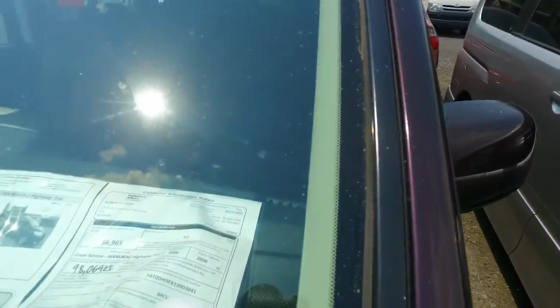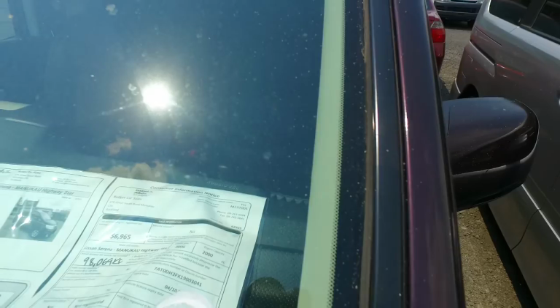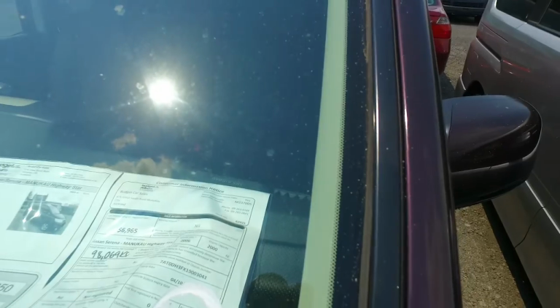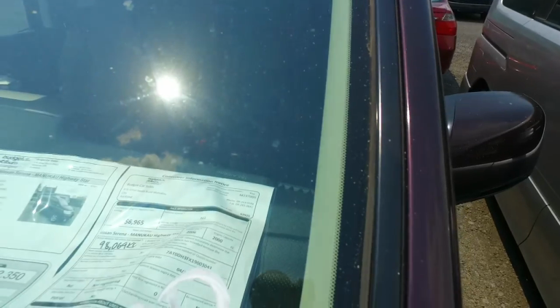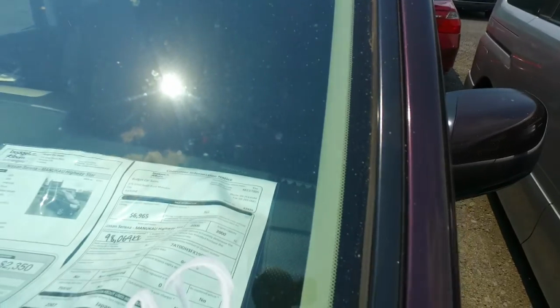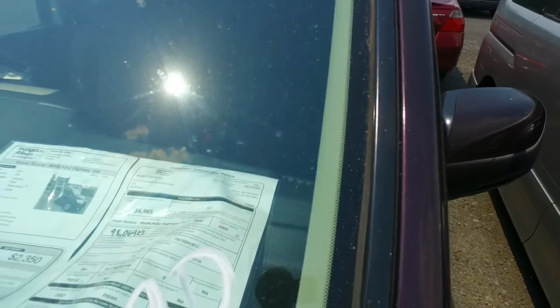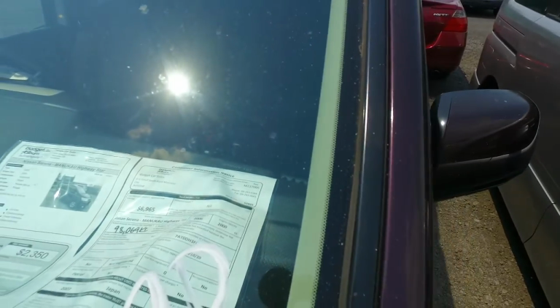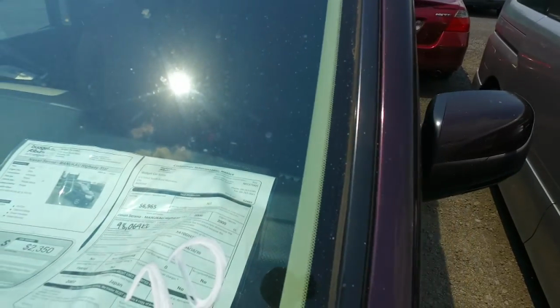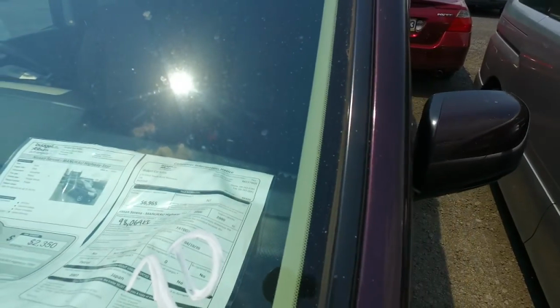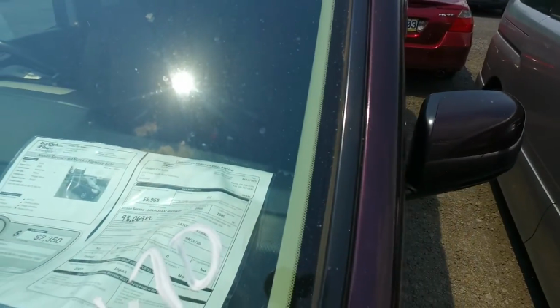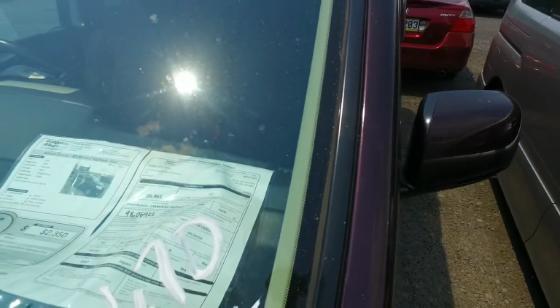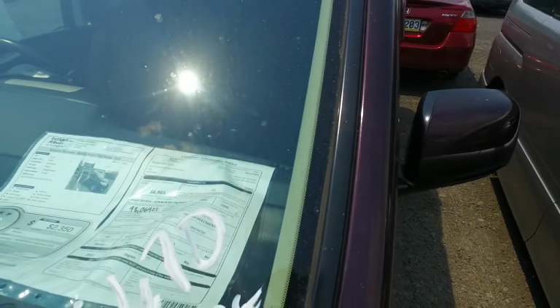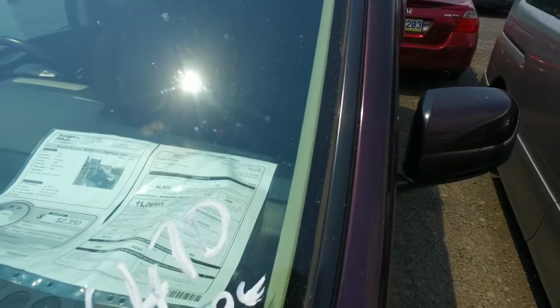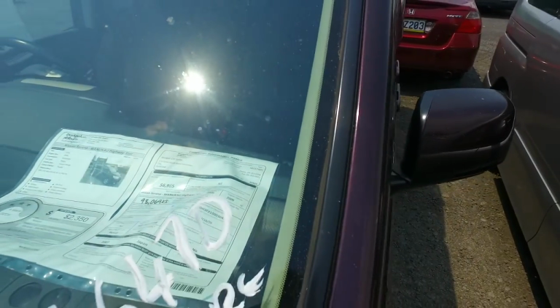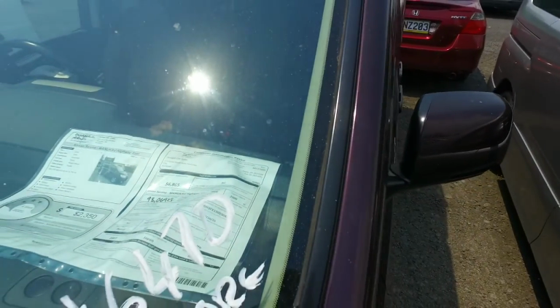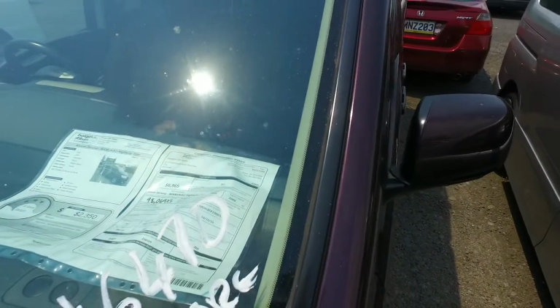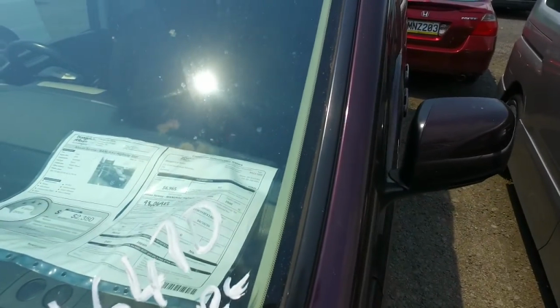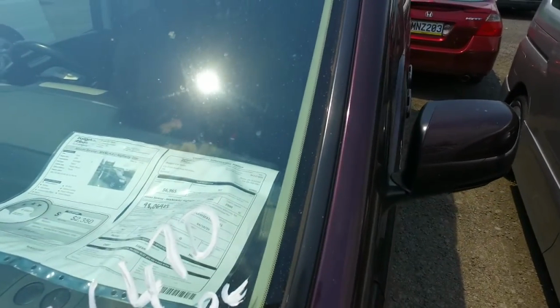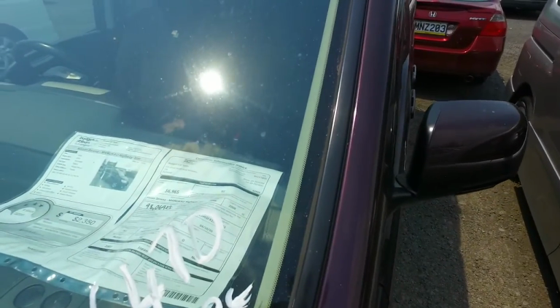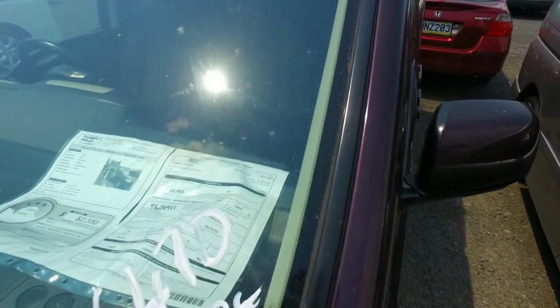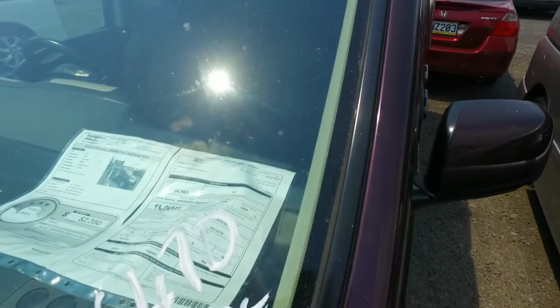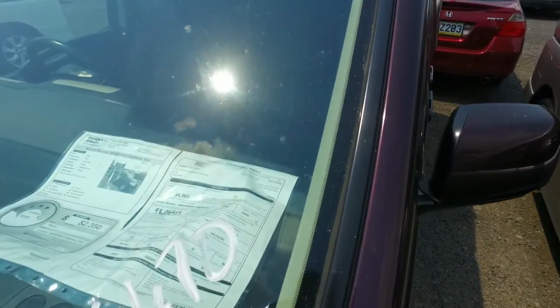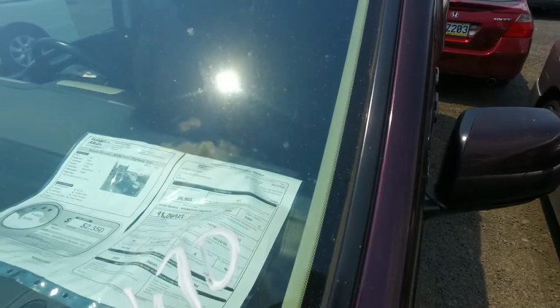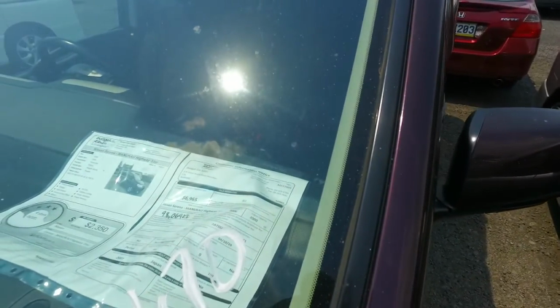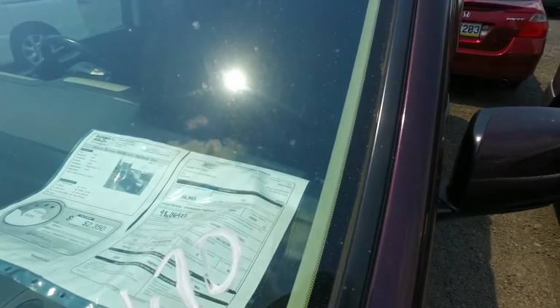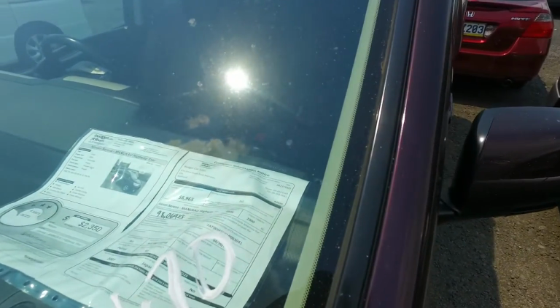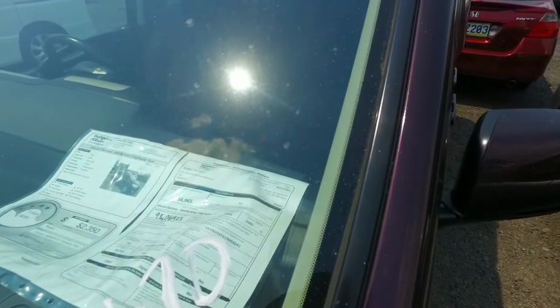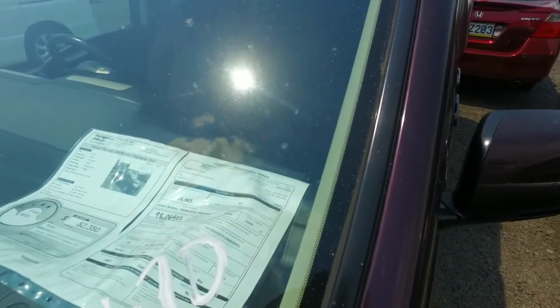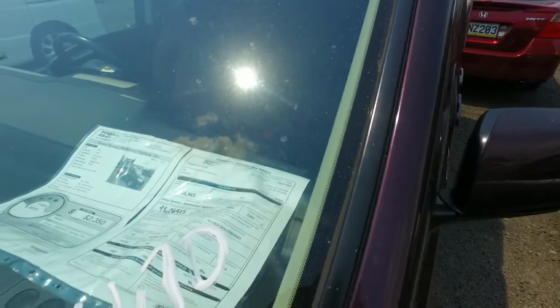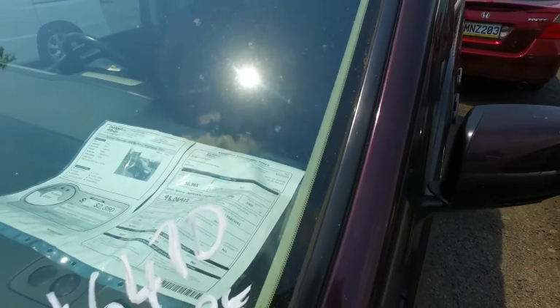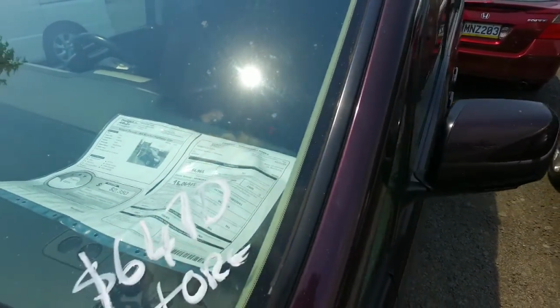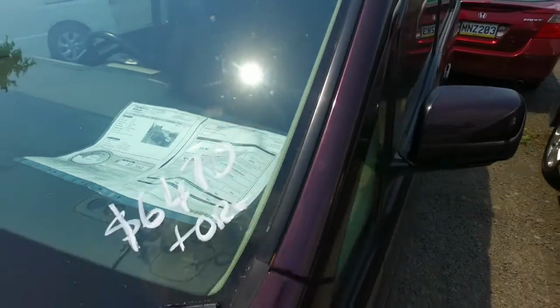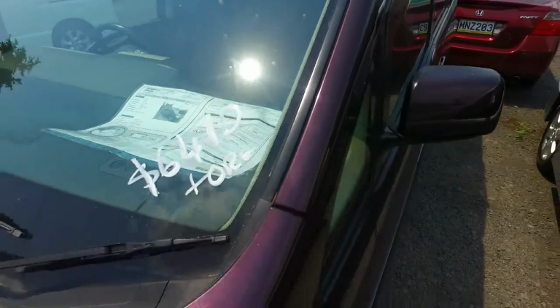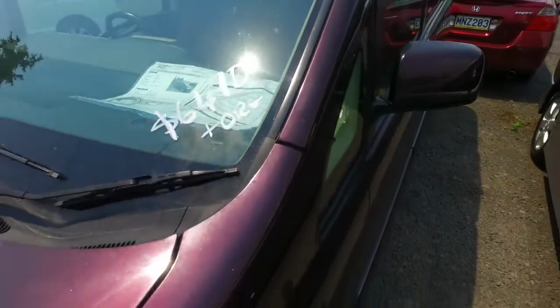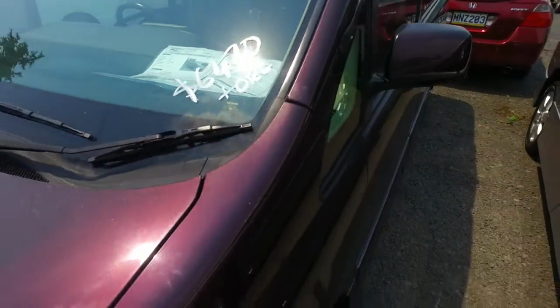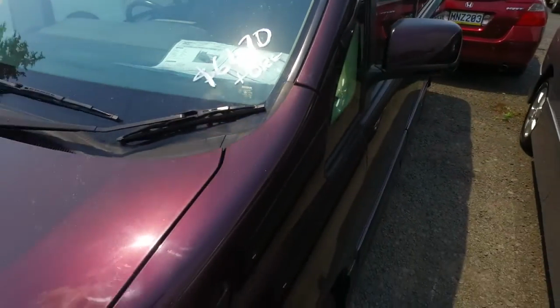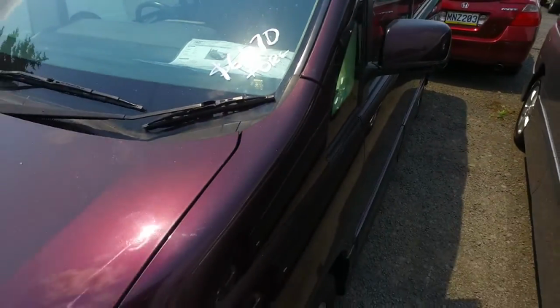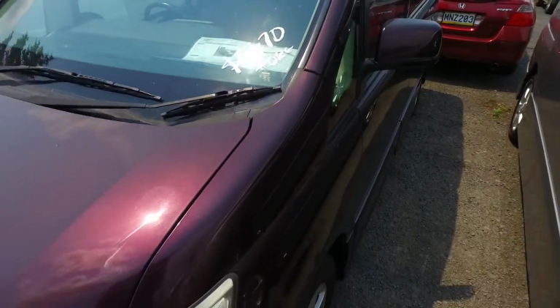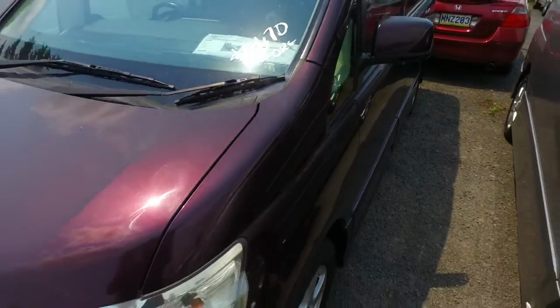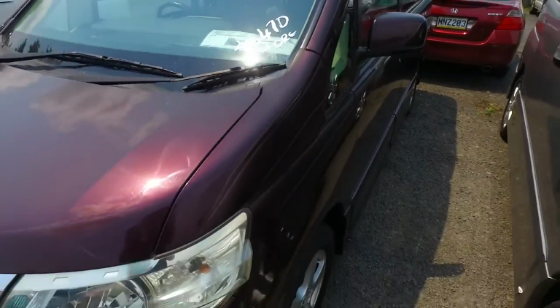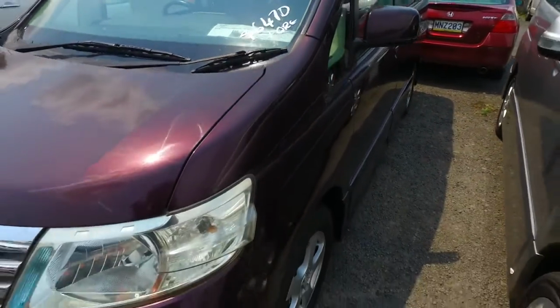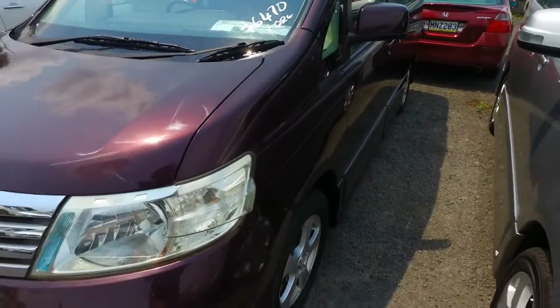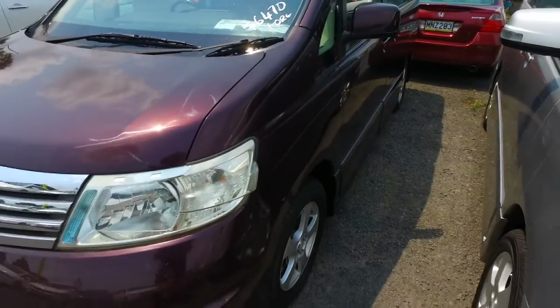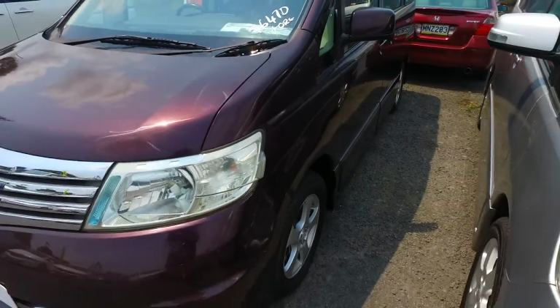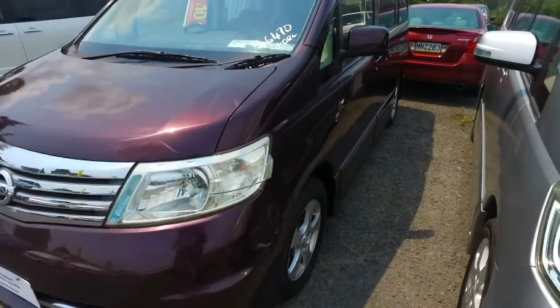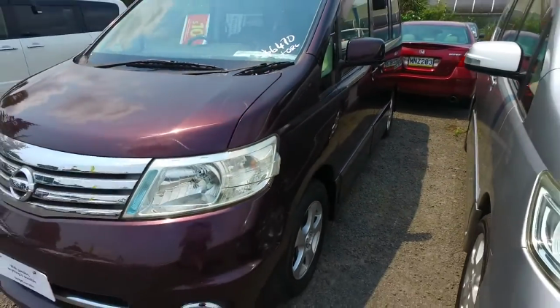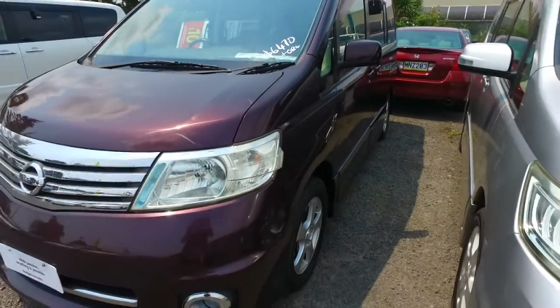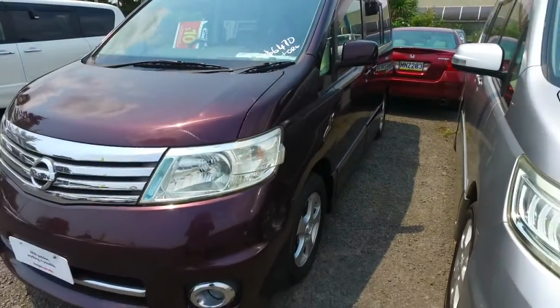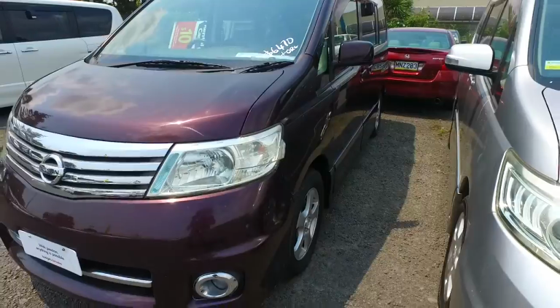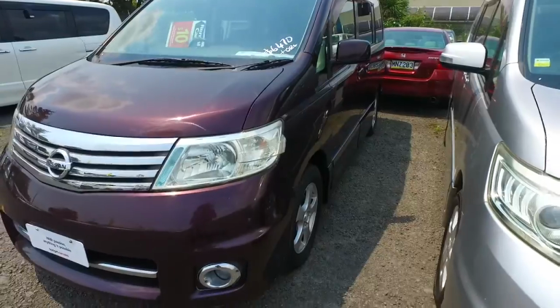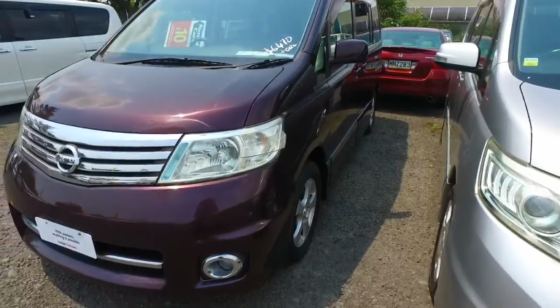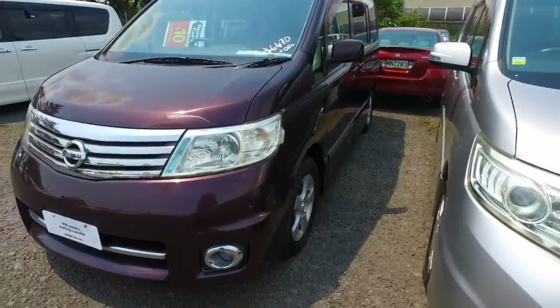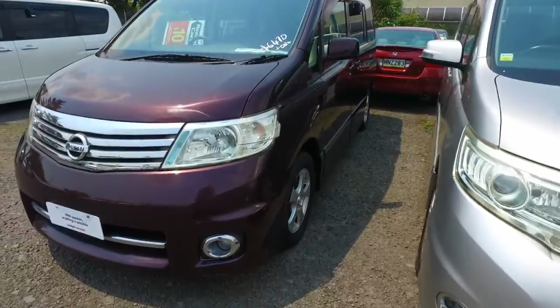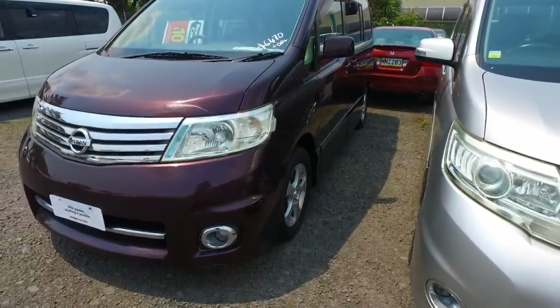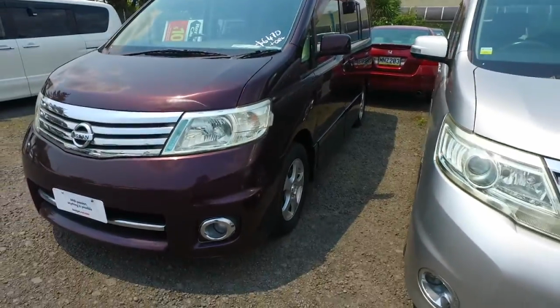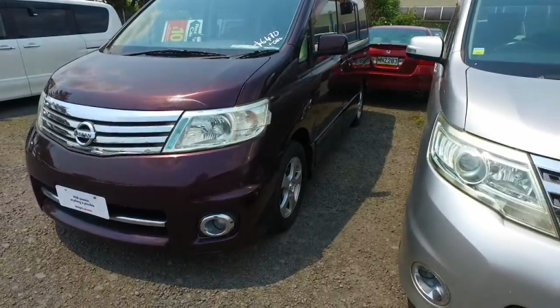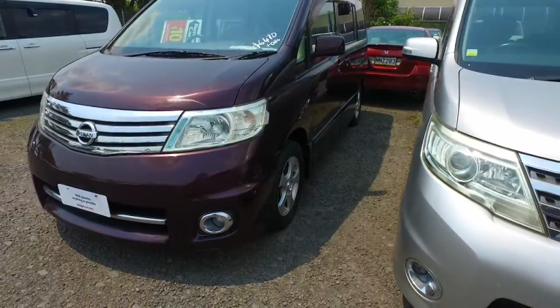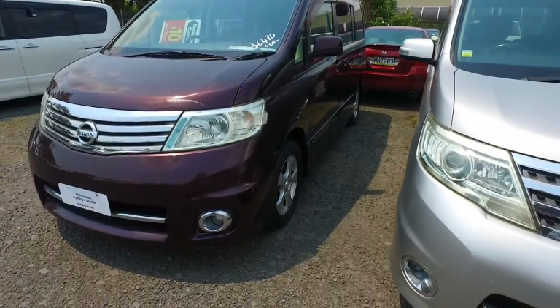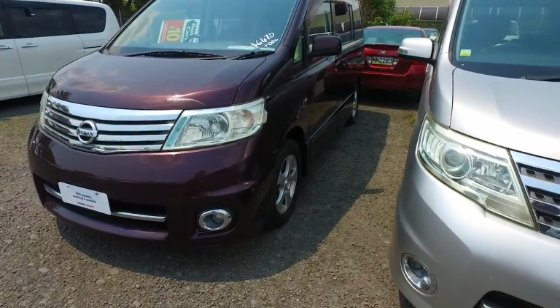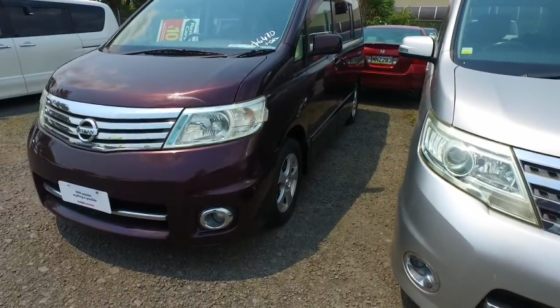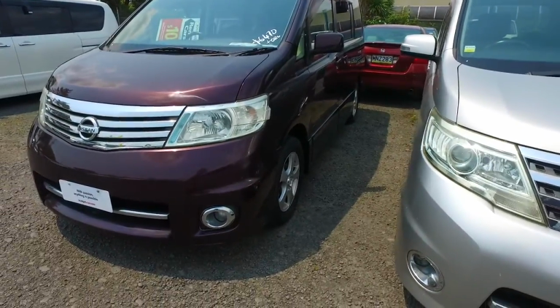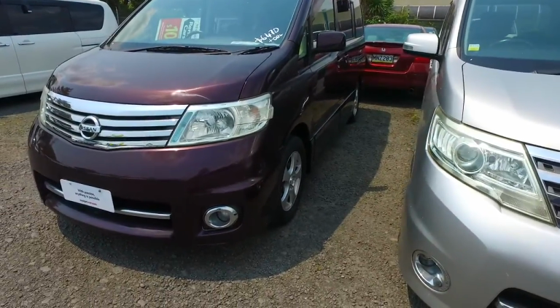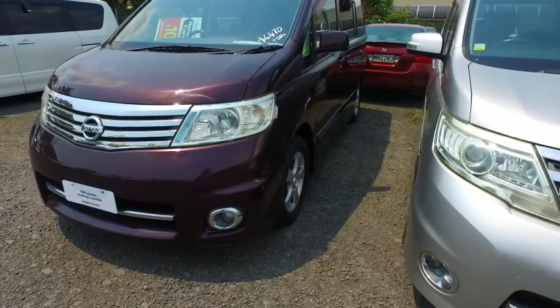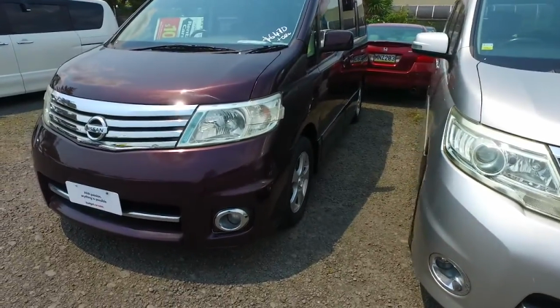It's a 2006, it's done good K's — 98K's. So very similar to the other Pupa one, it's just $500 more.